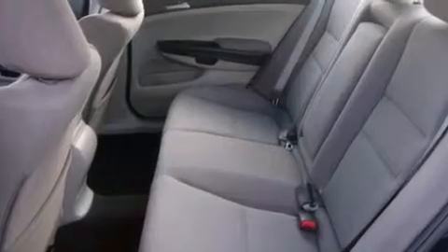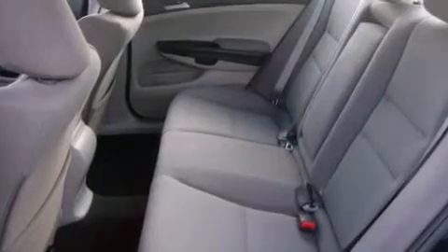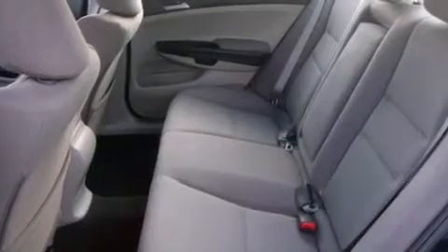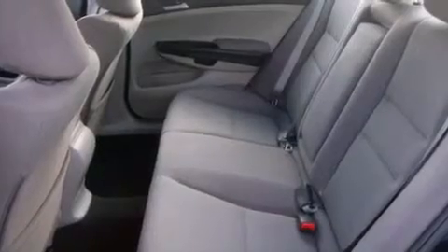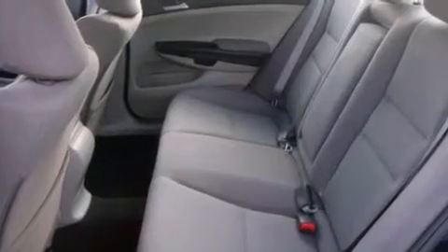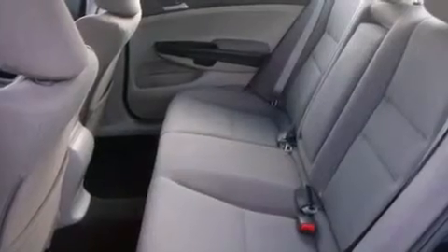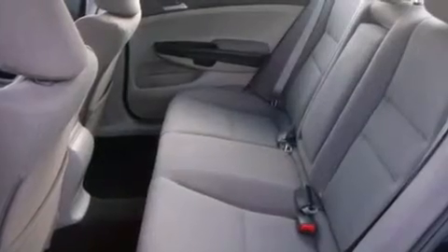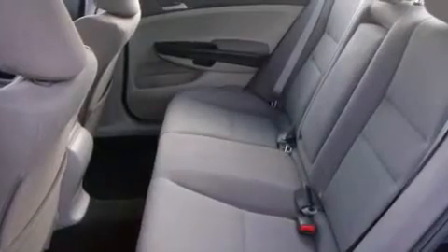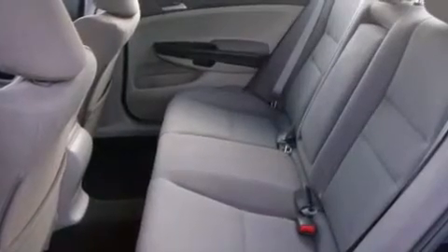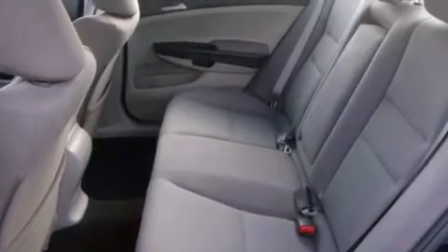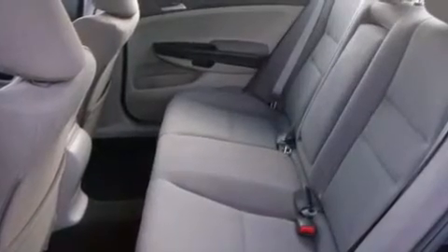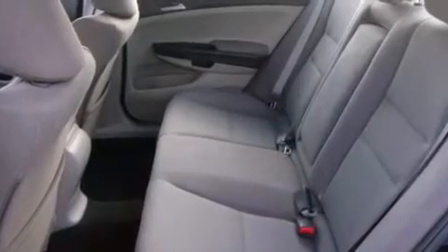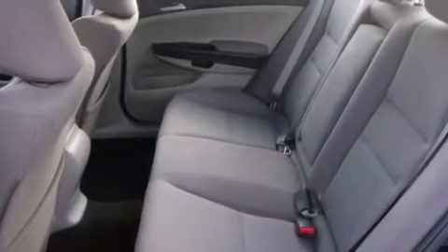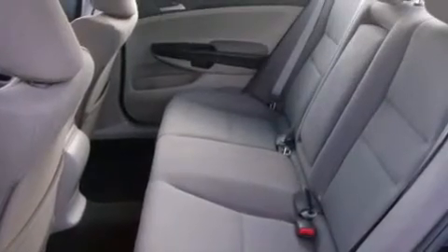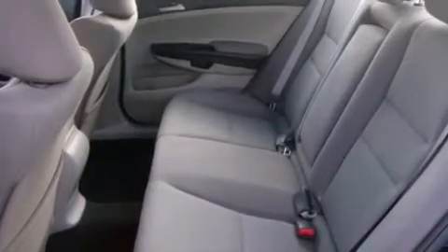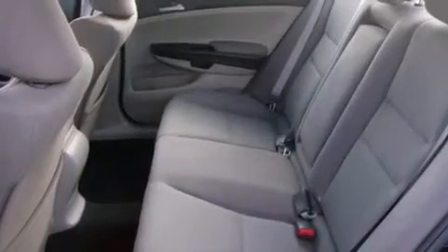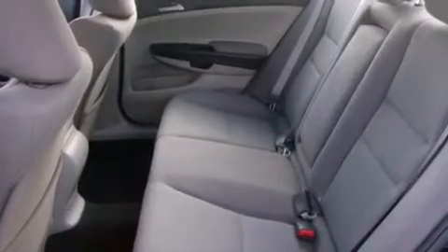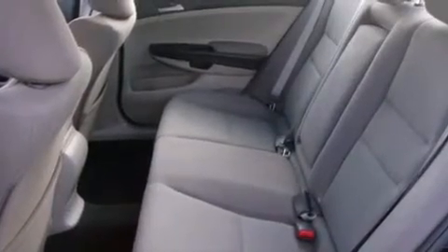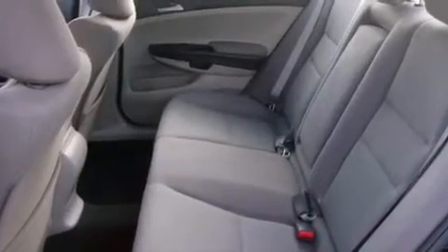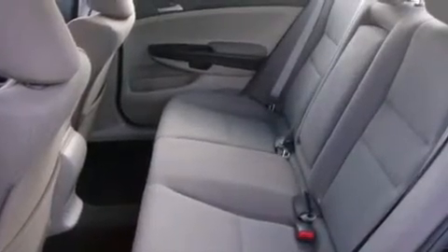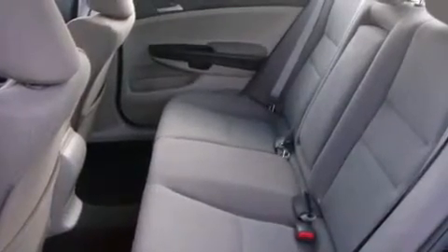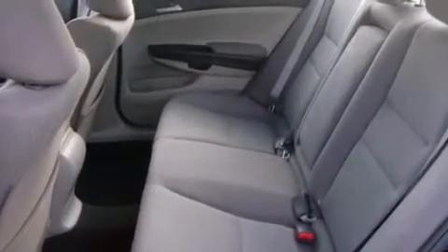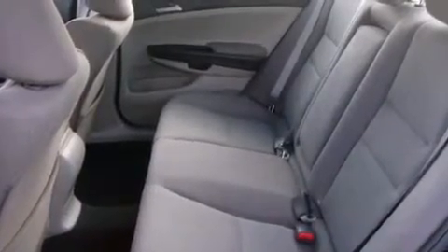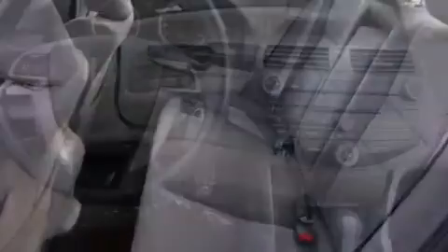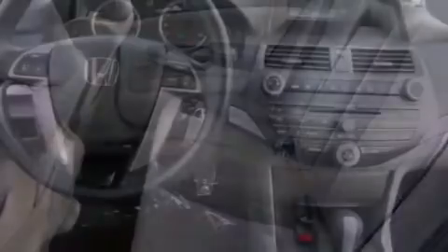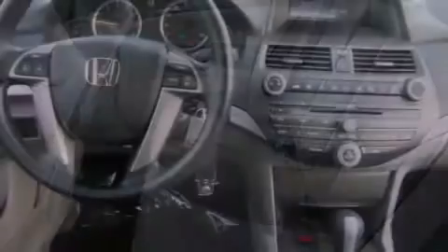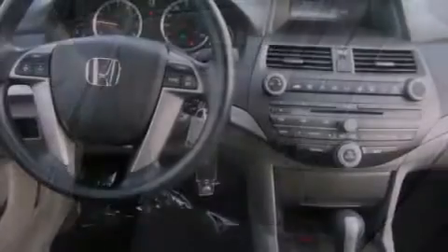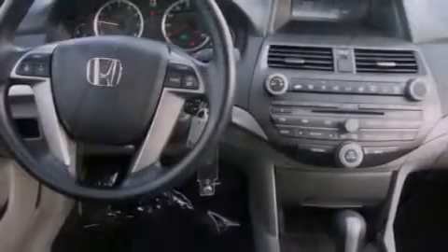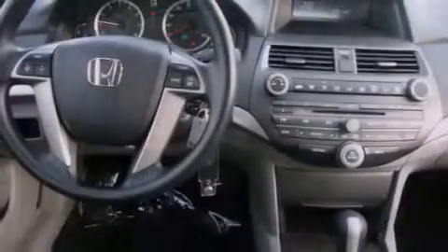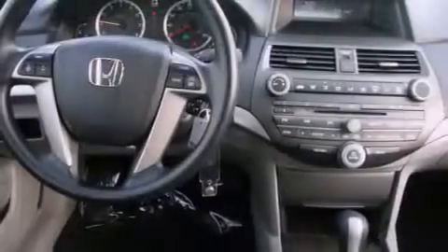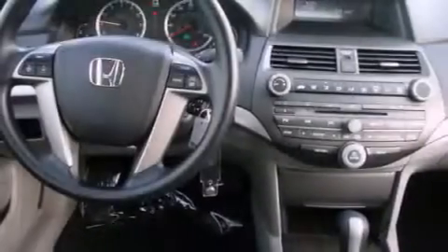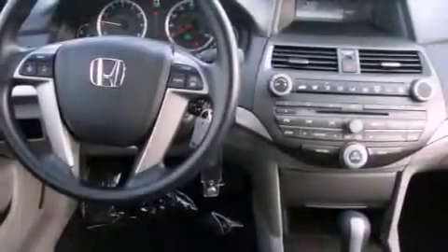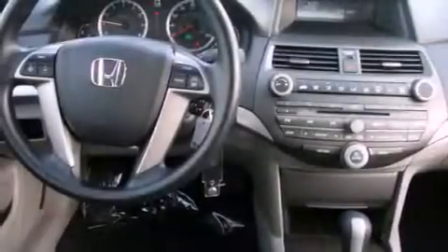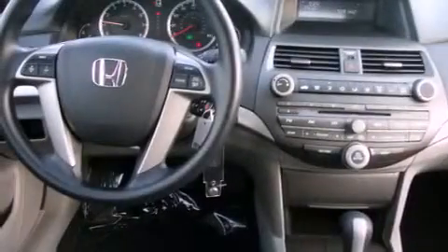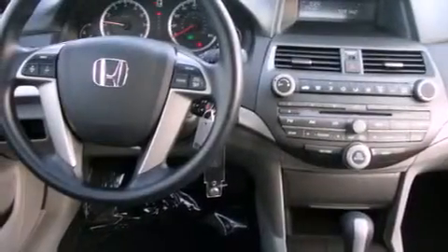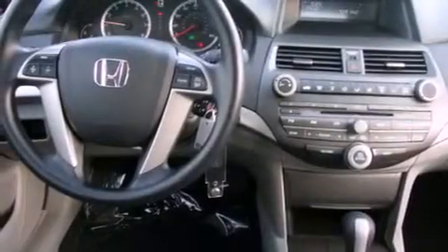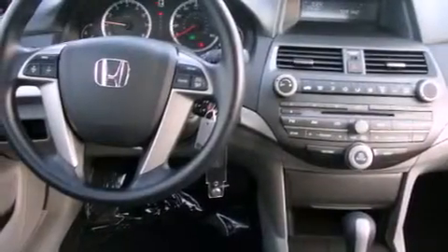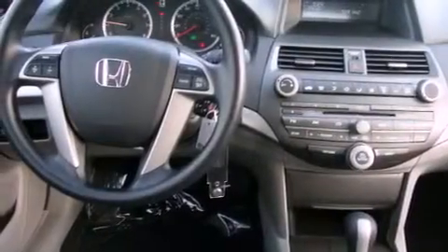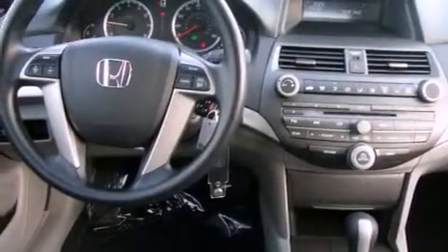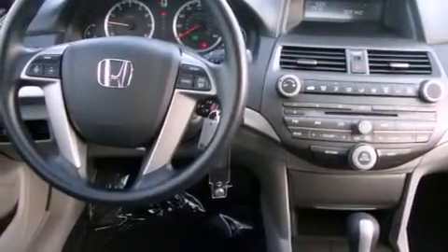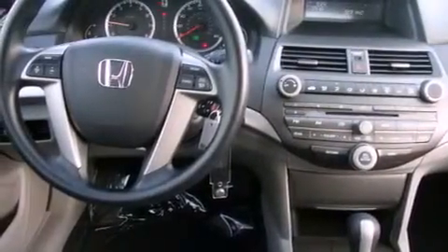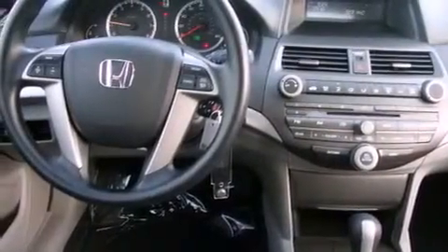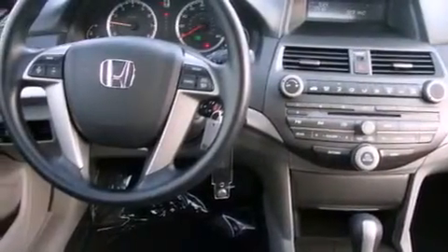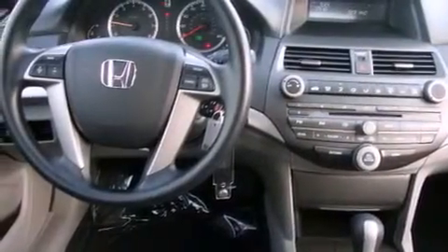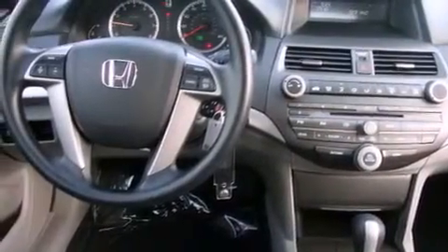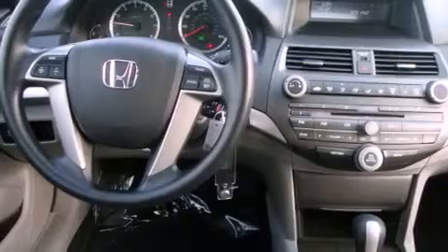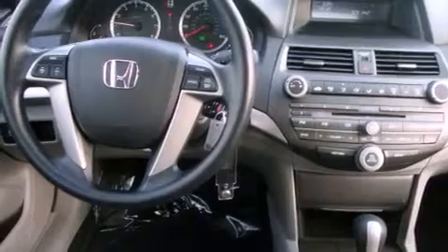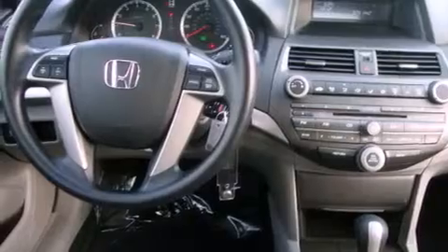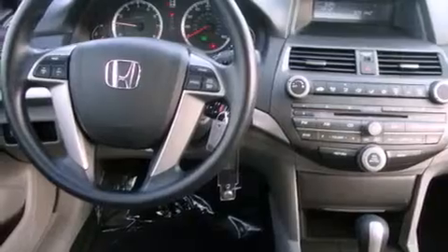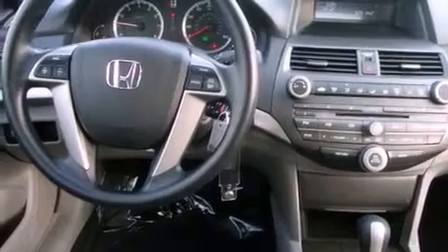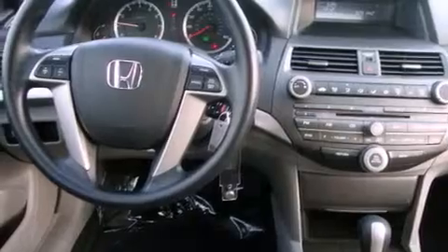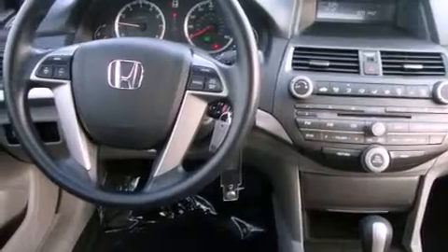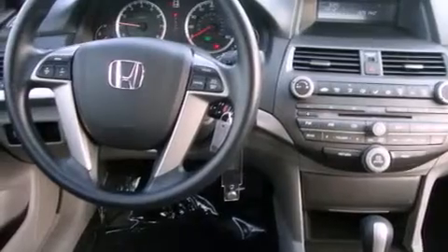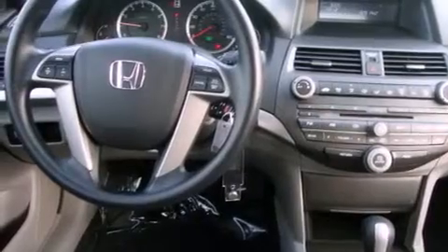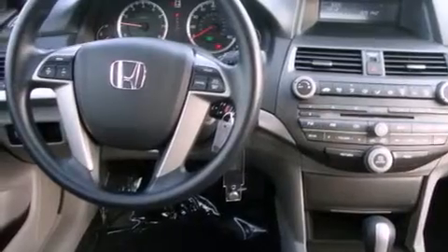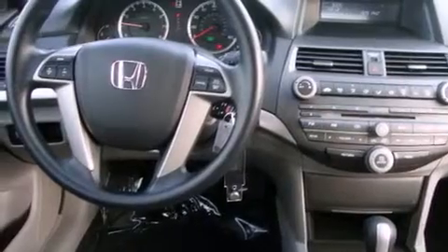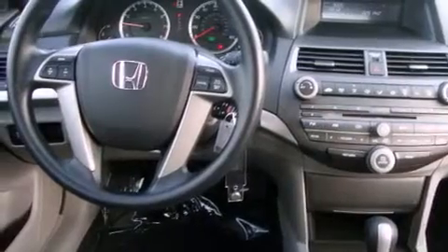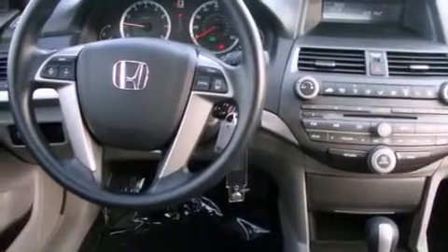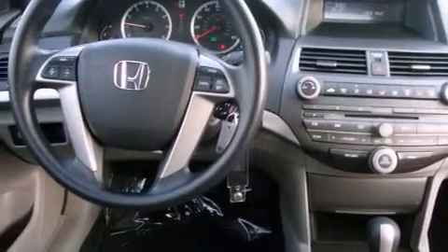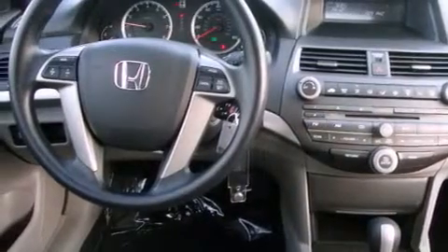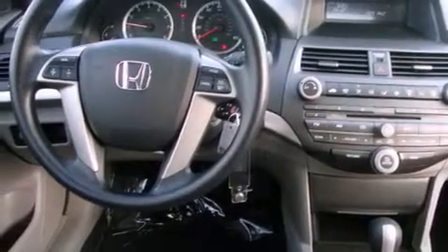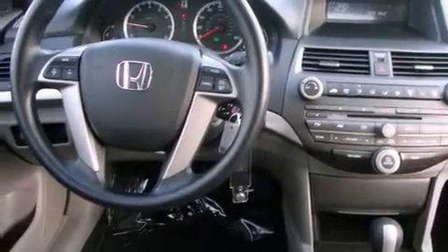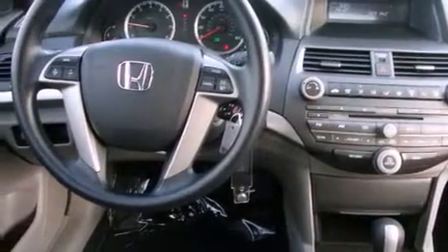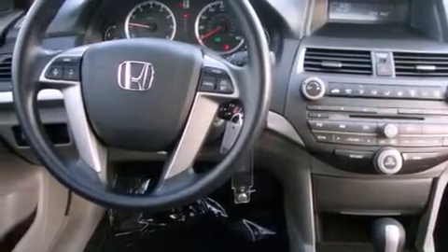An anti-lock braking system, a passenger side airbag, rear seat childproof door locks, a second row folding seat, and cruise control.